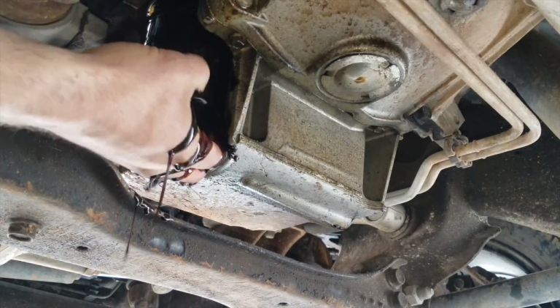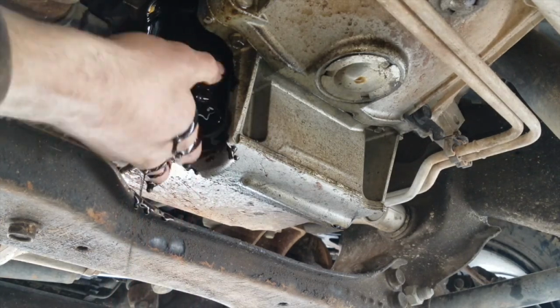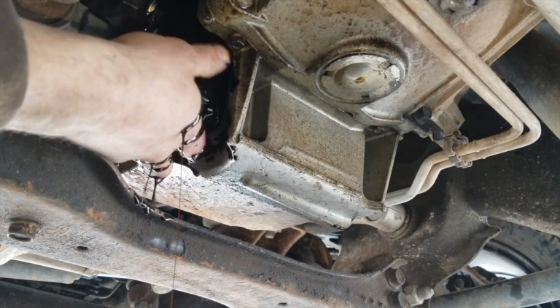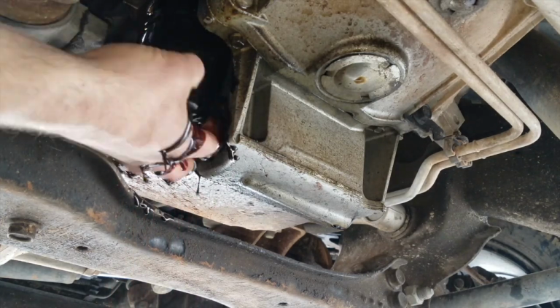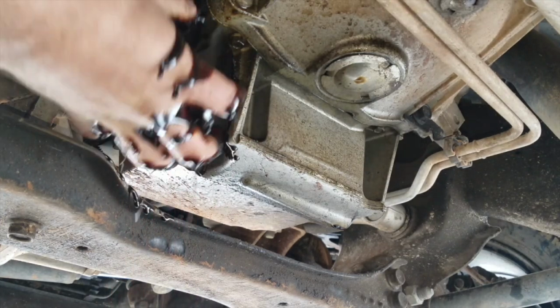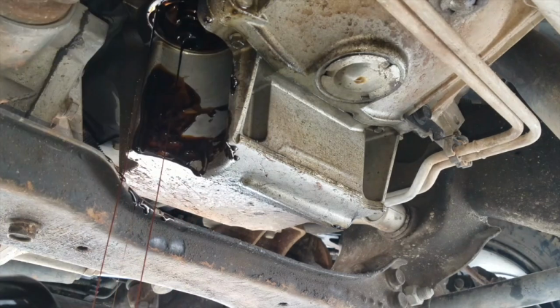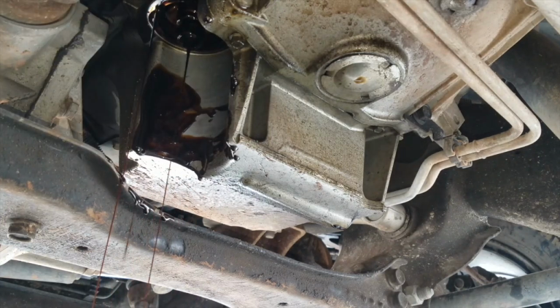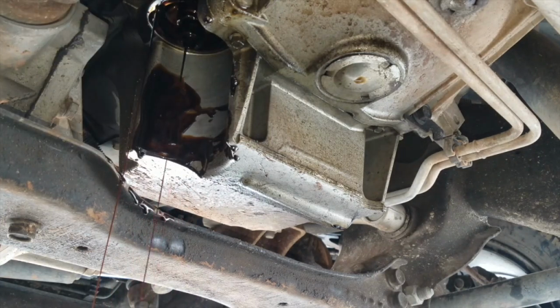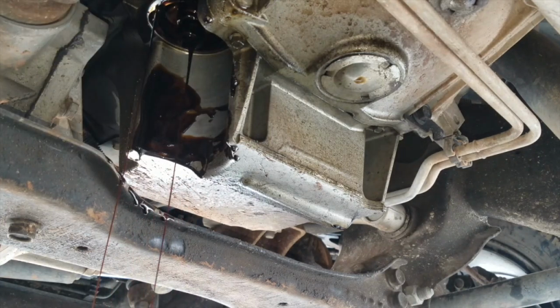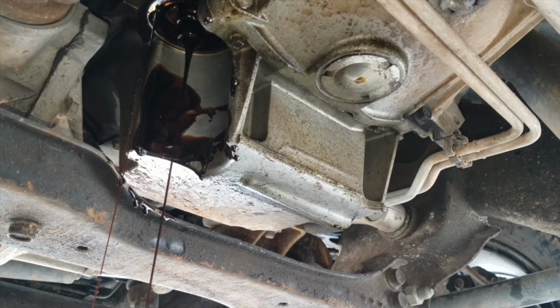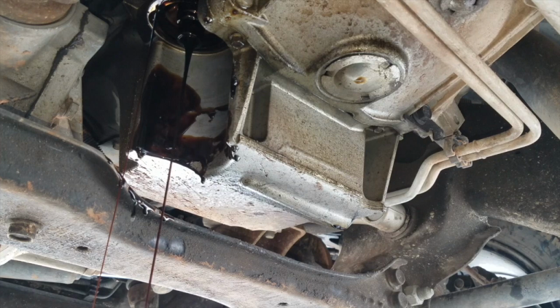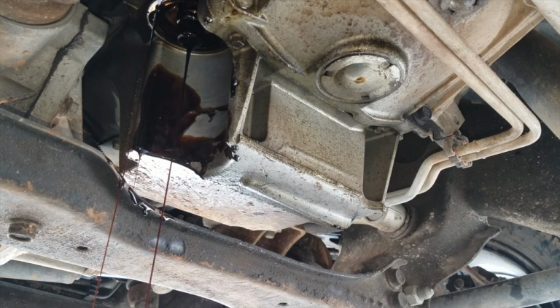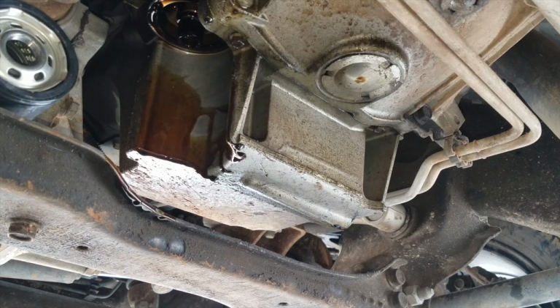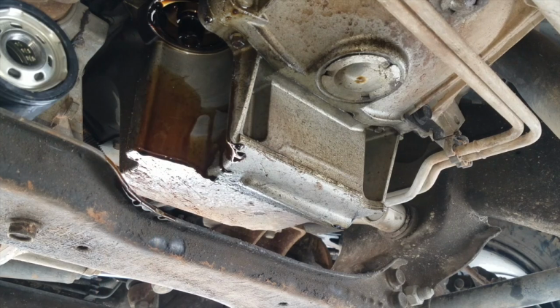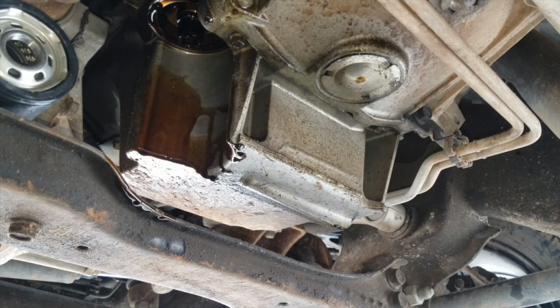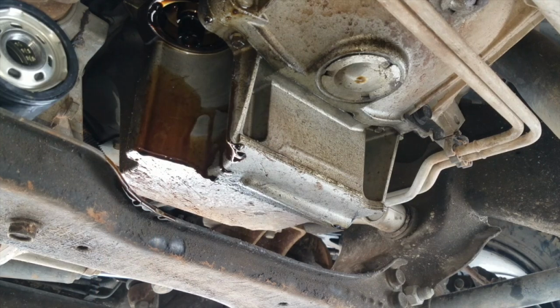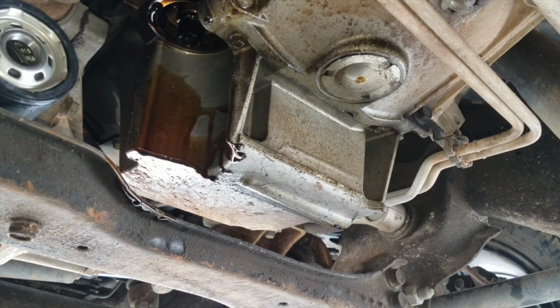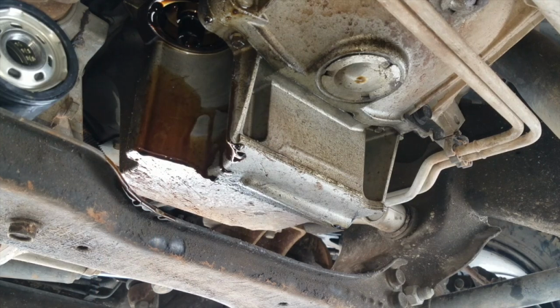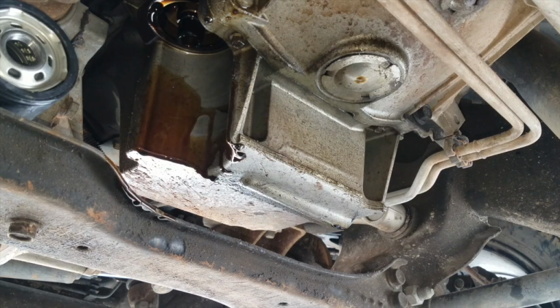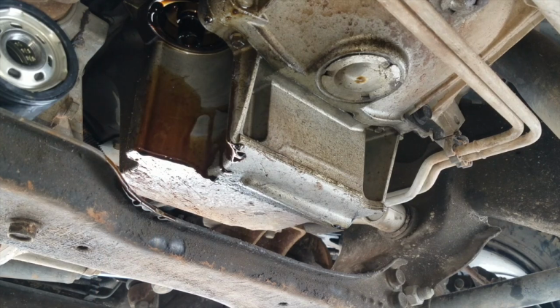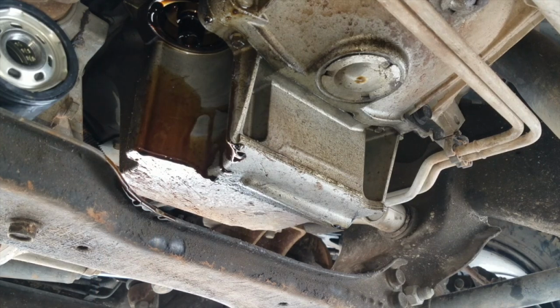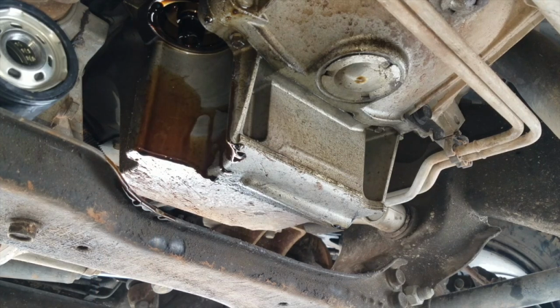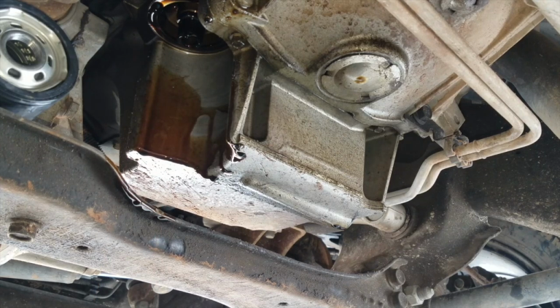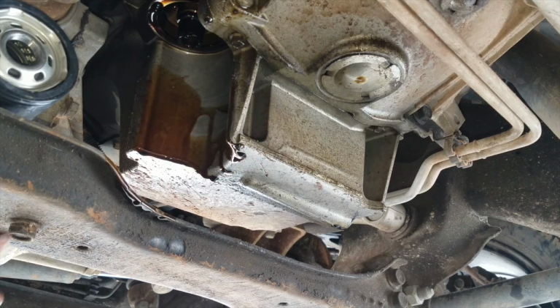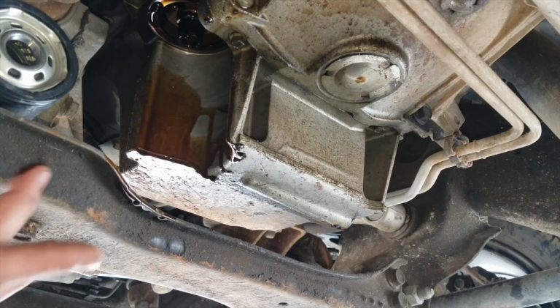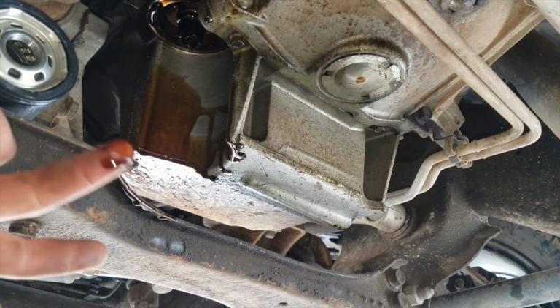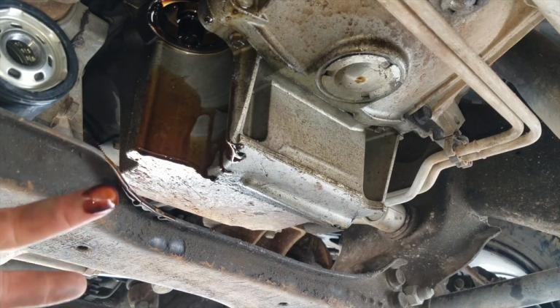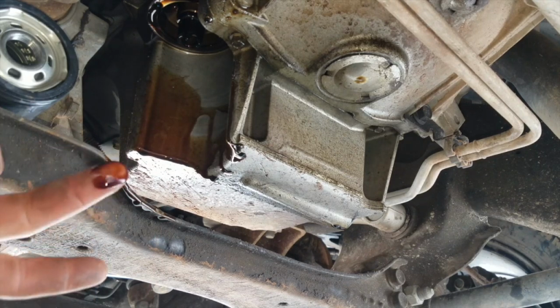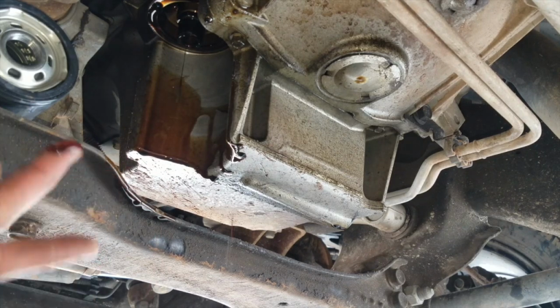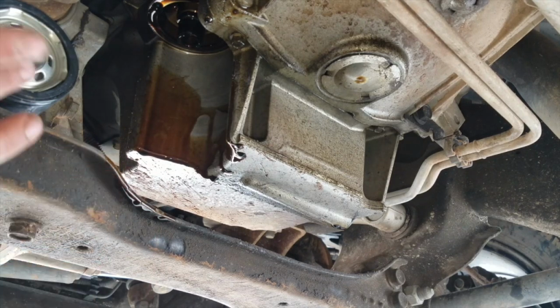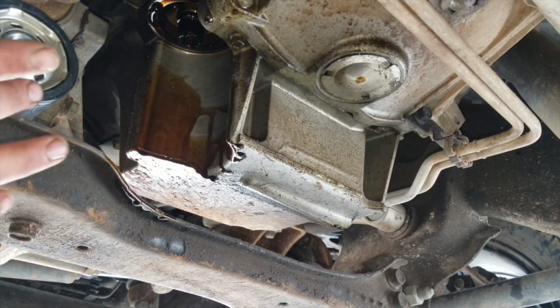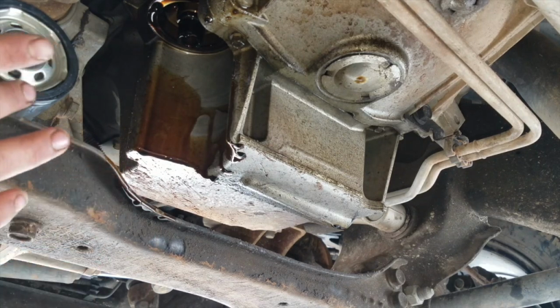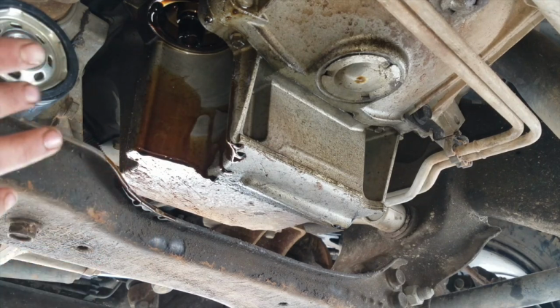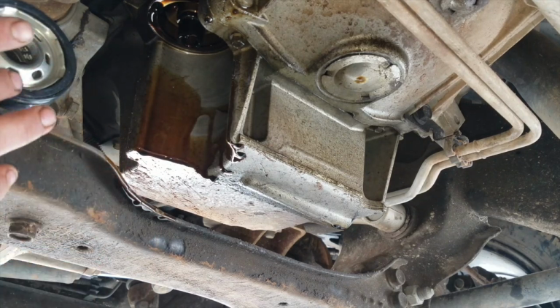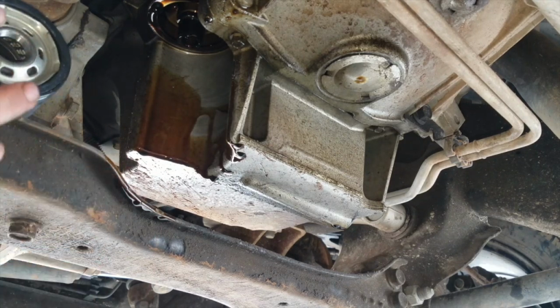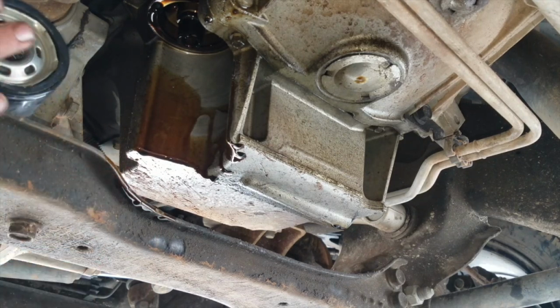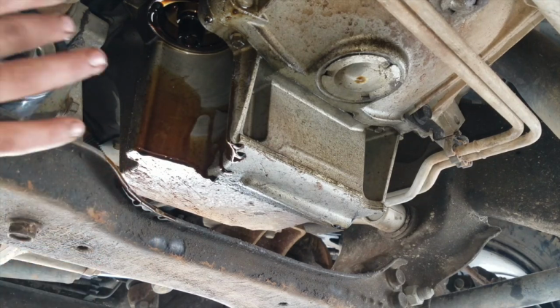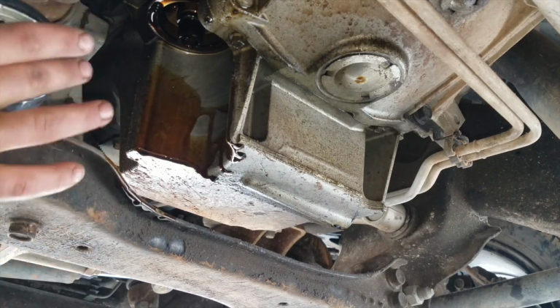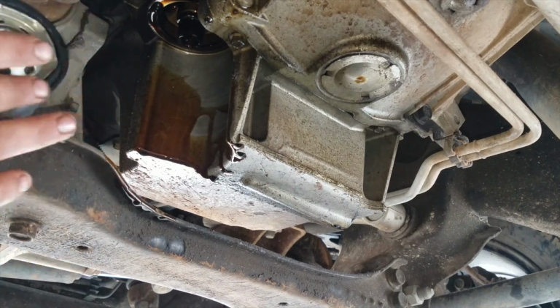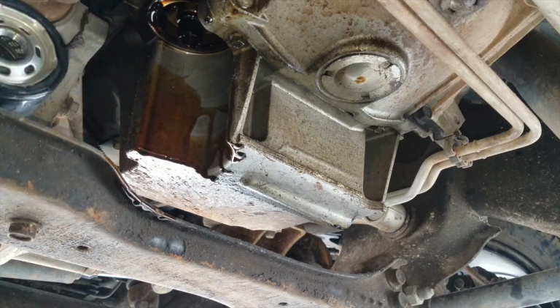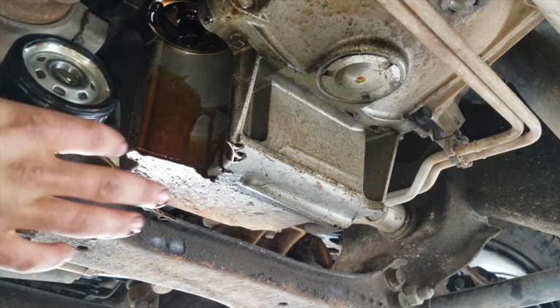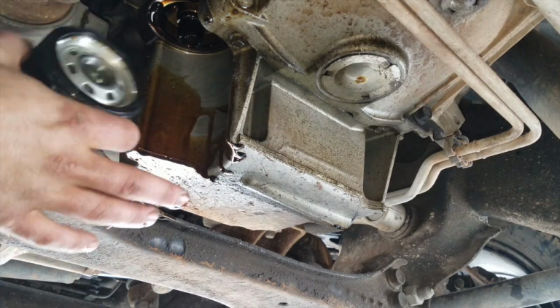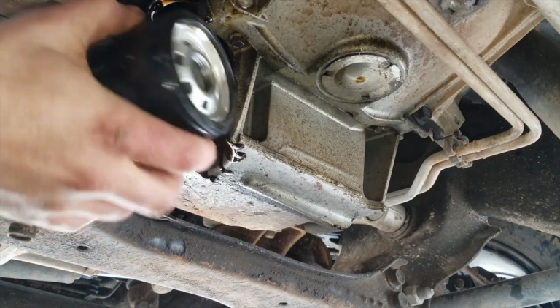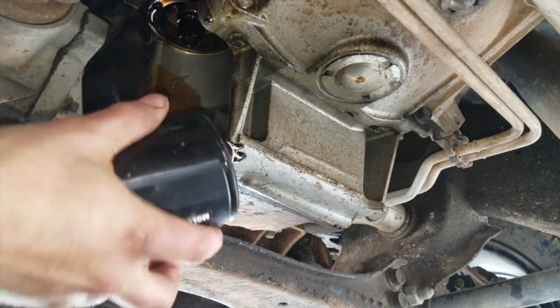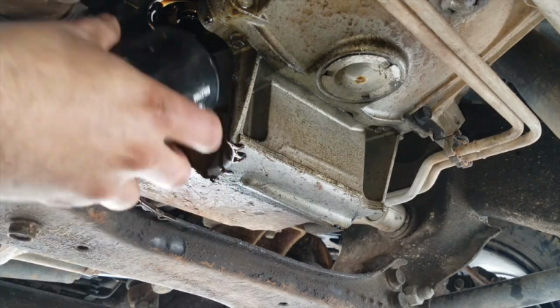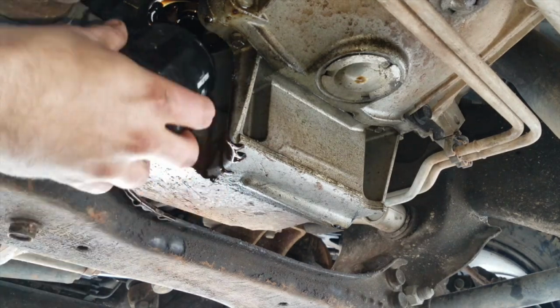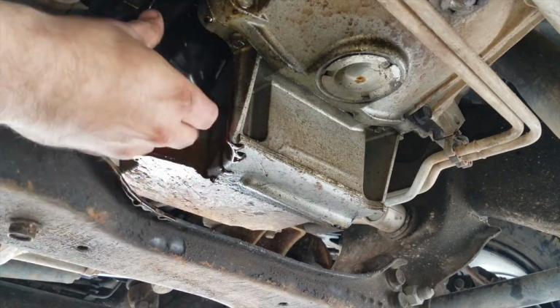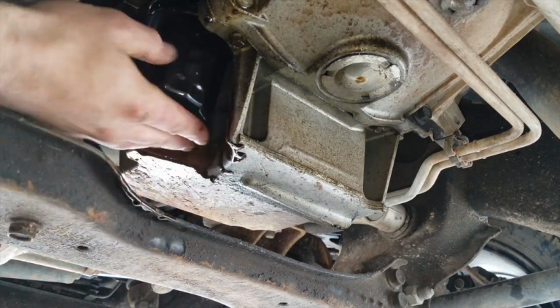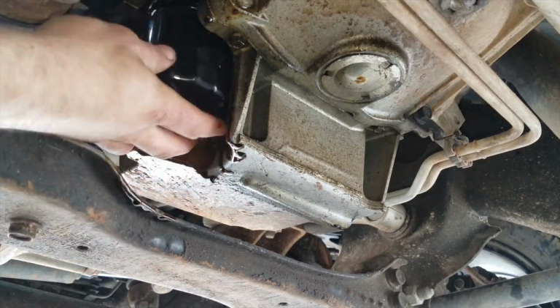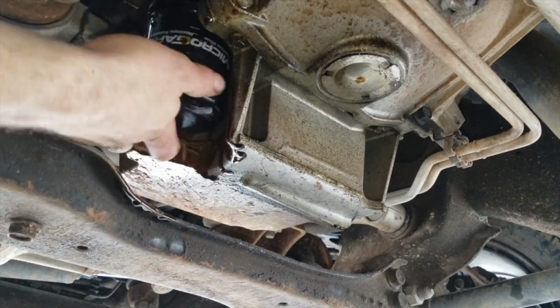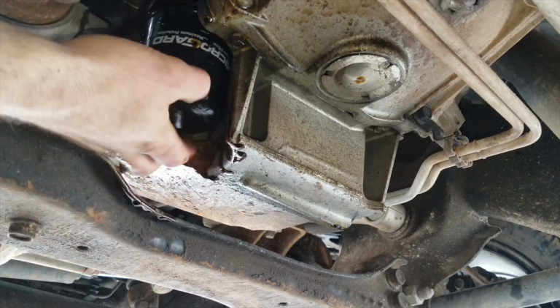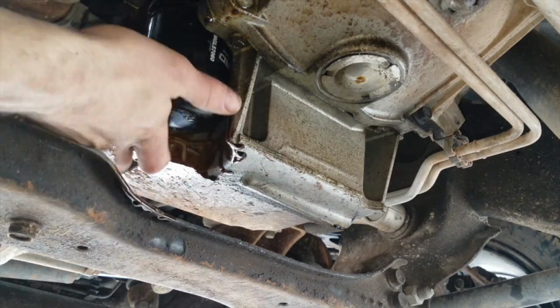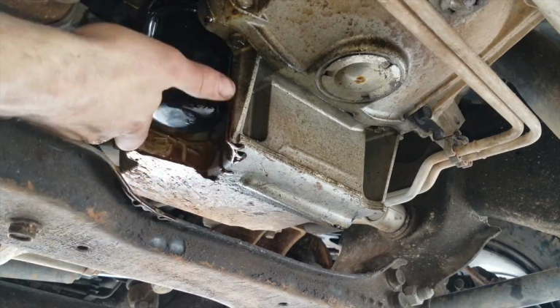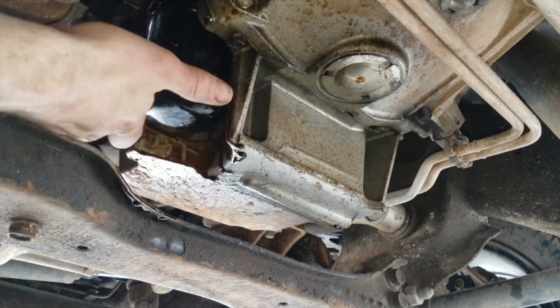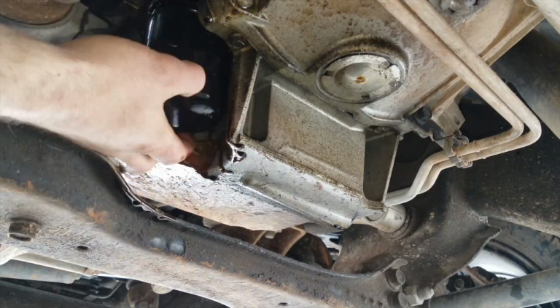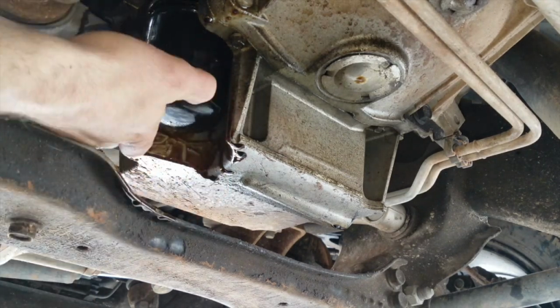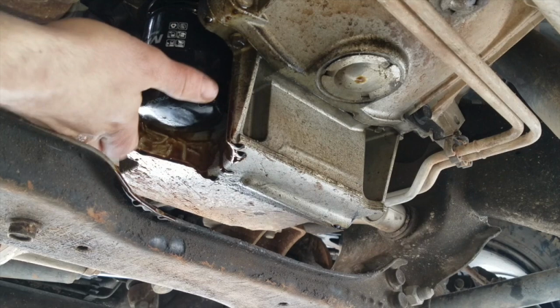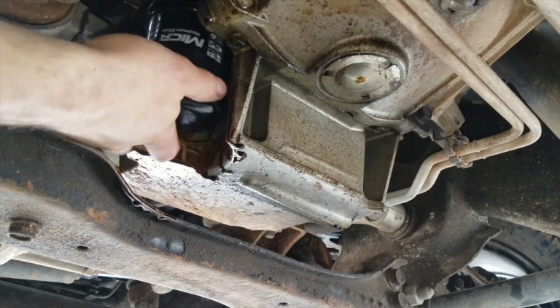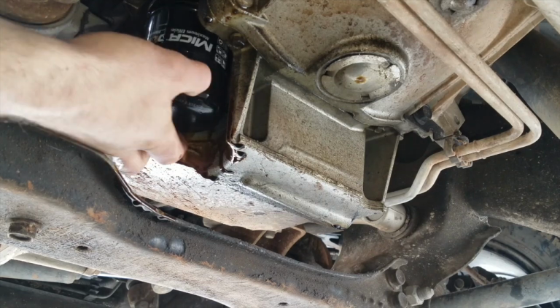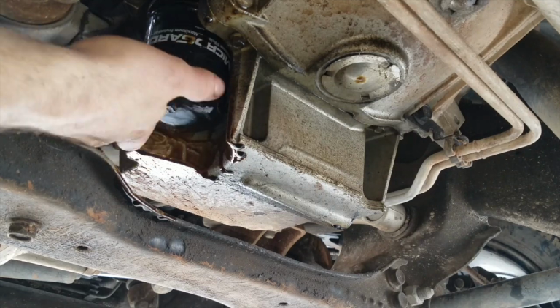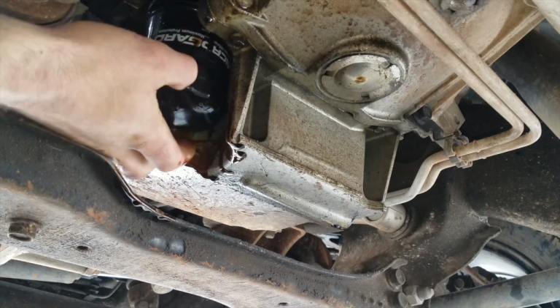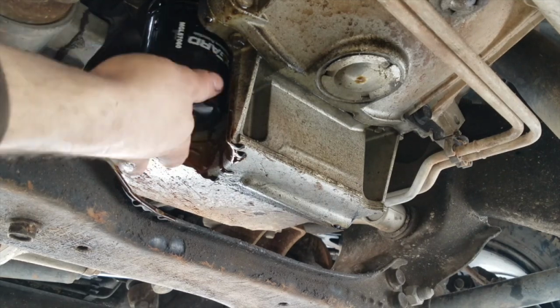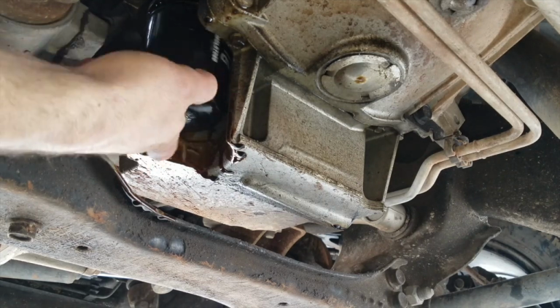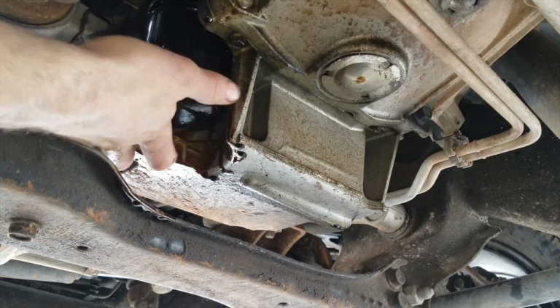Once it's finished draining, we'll add a dab of oil to the rubber gasket on the new filter and thread it into place clockwise. It doesn't have to be crazy tight or anything.